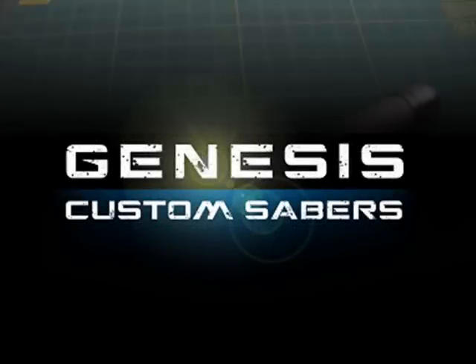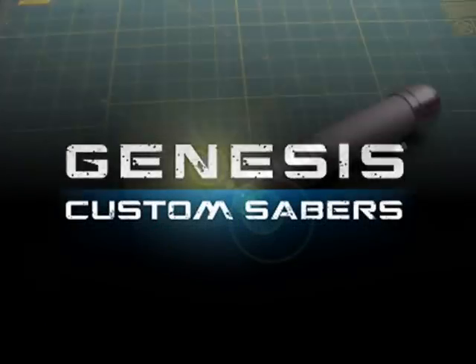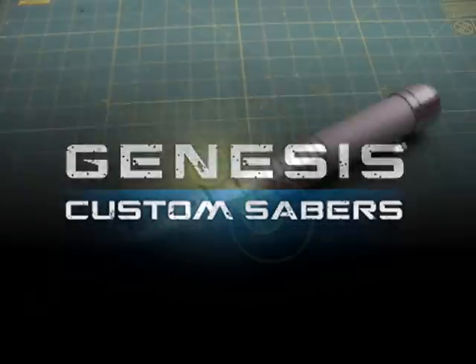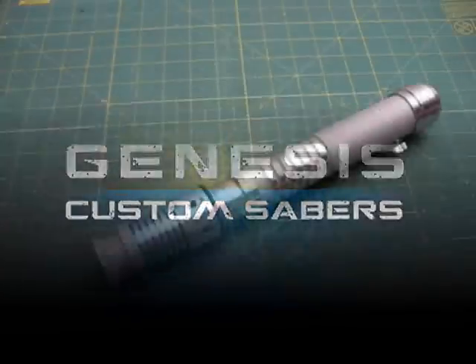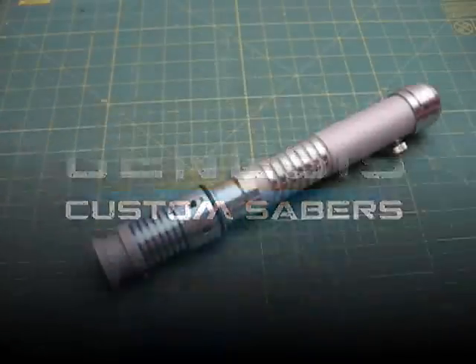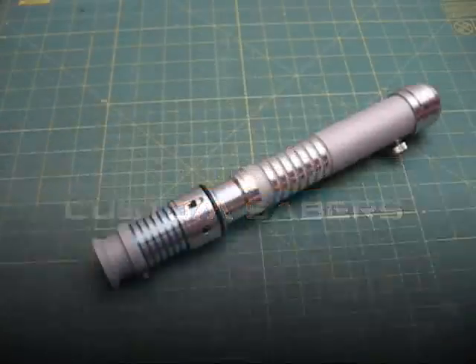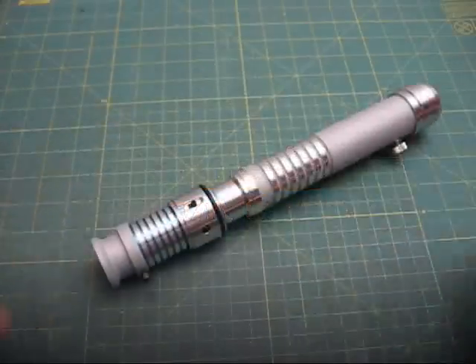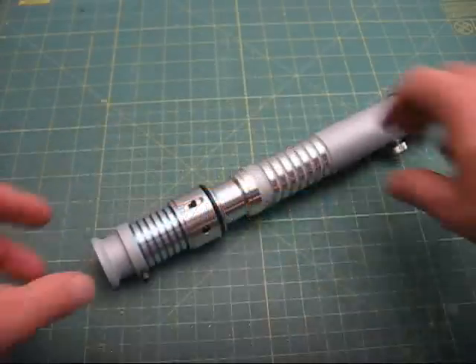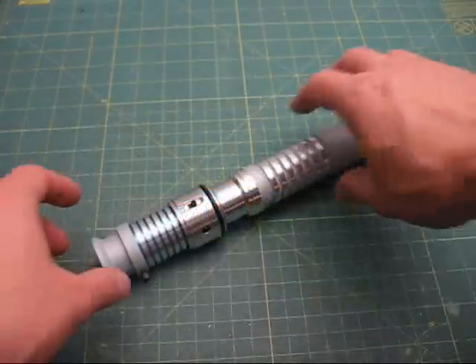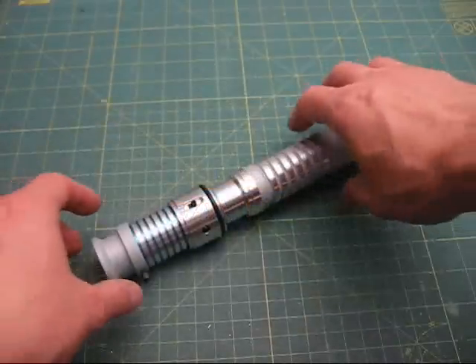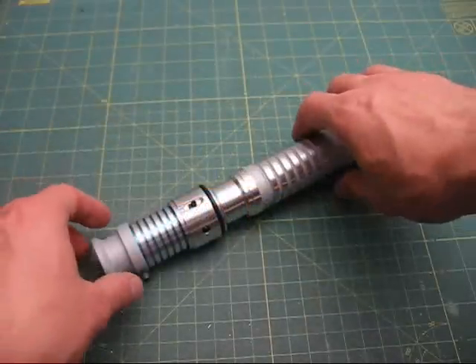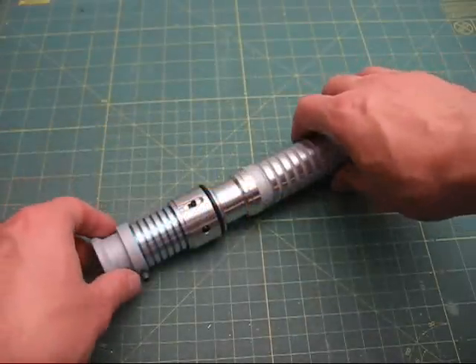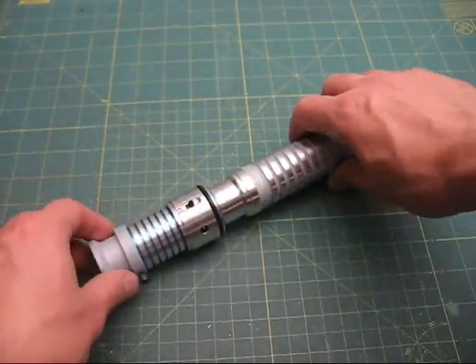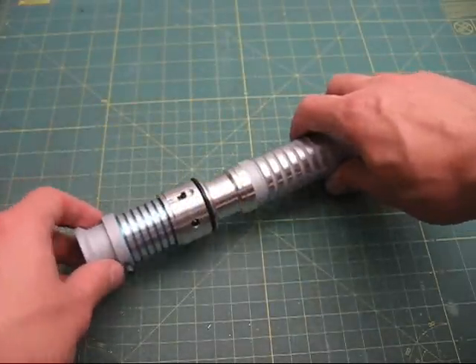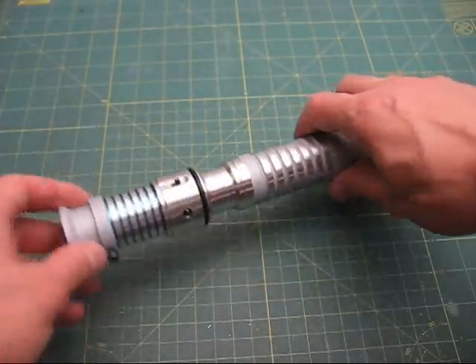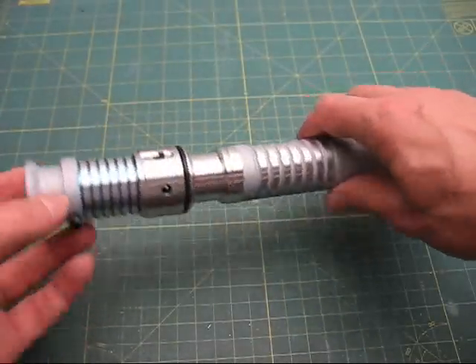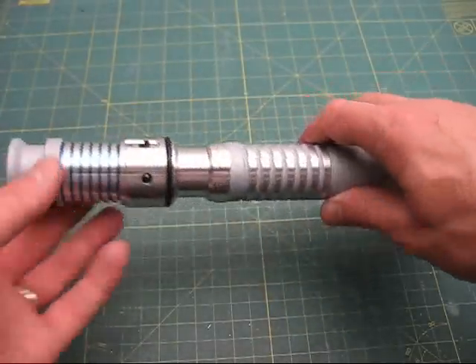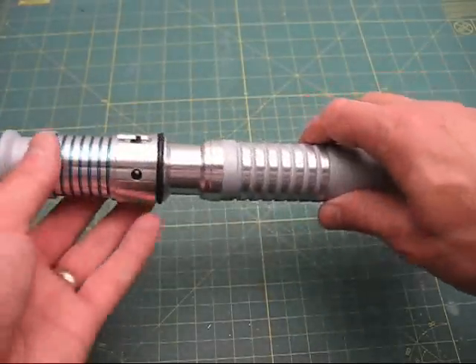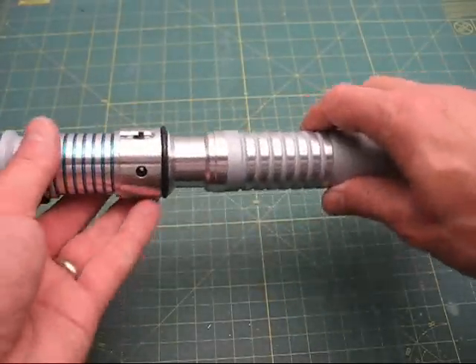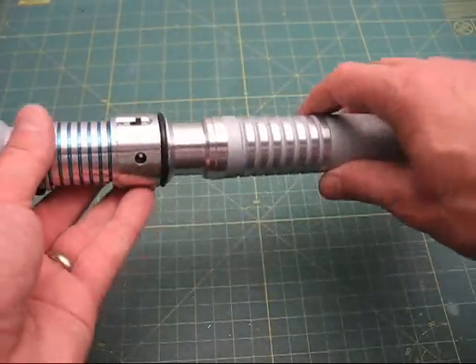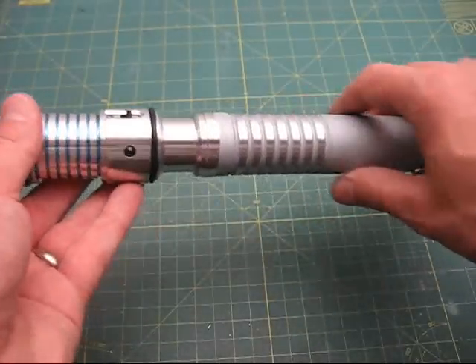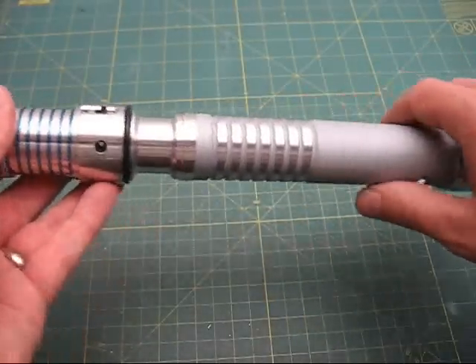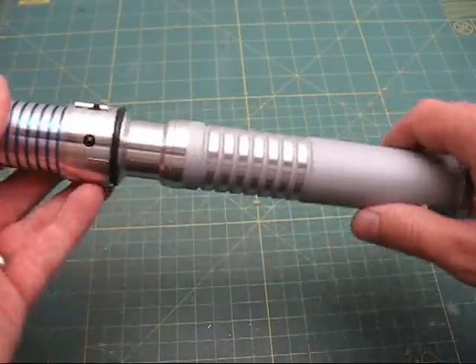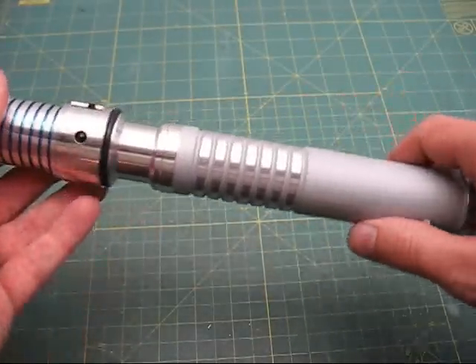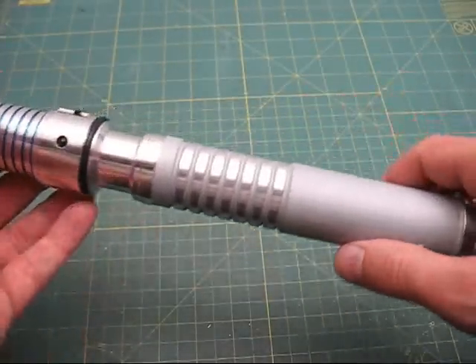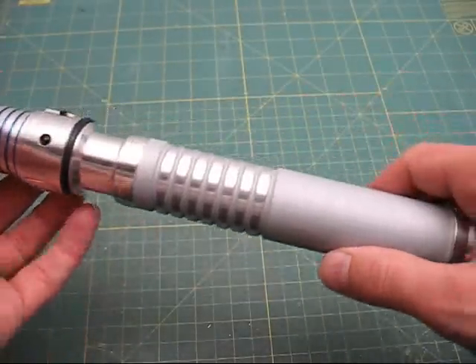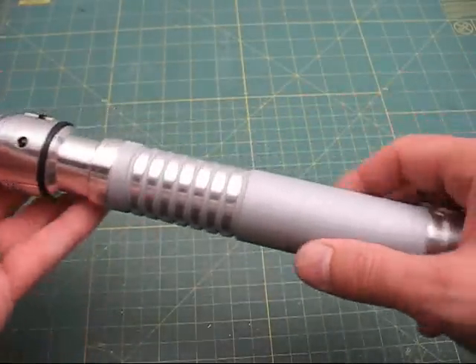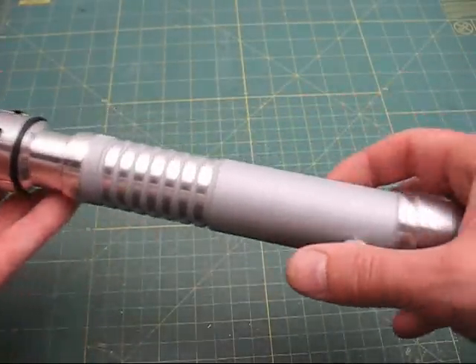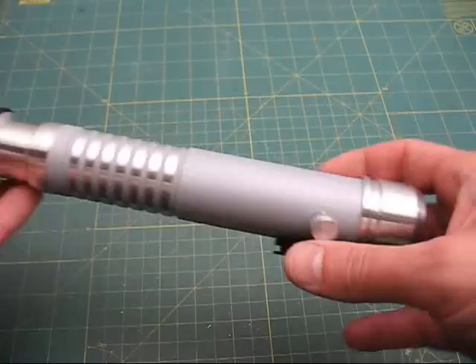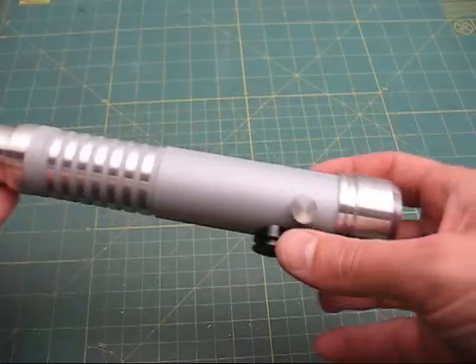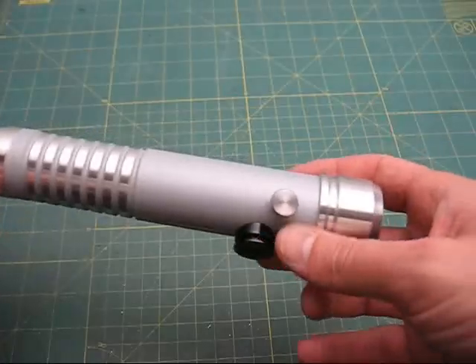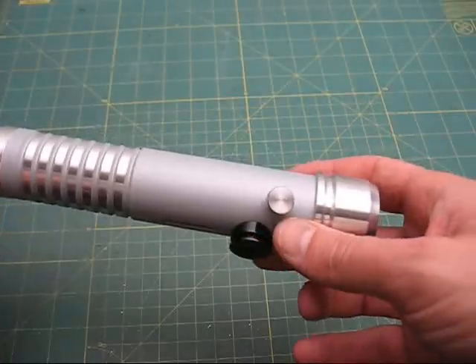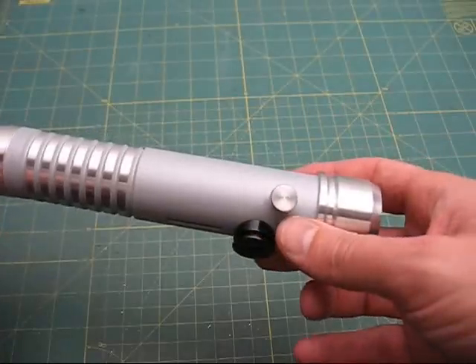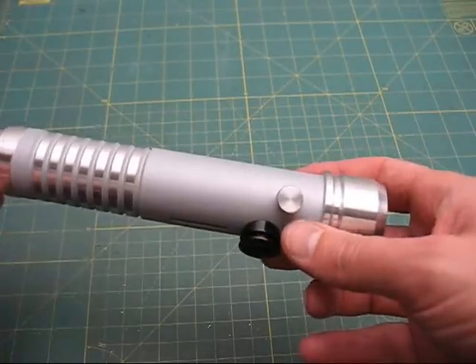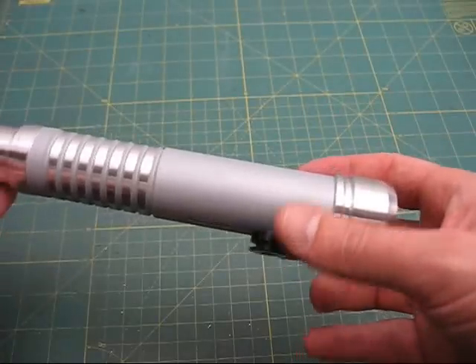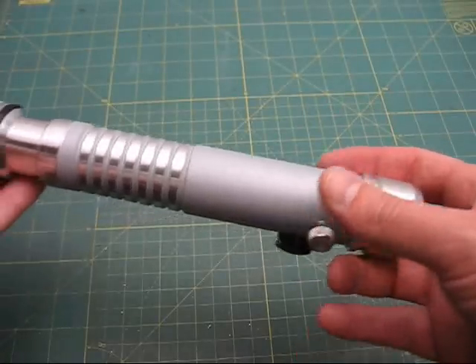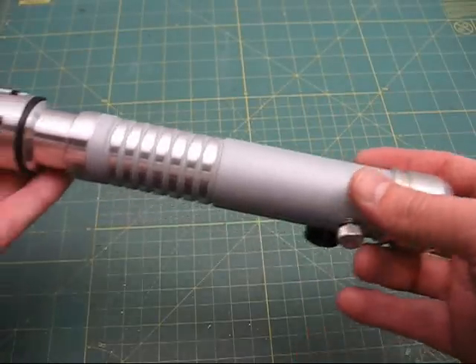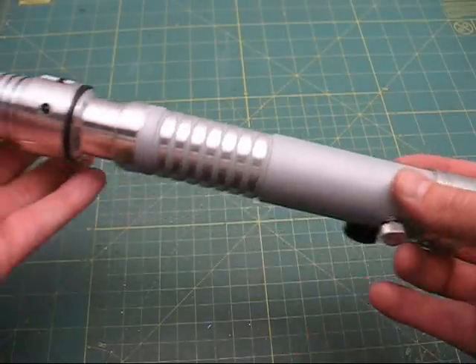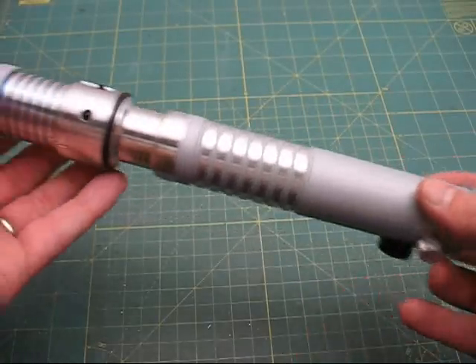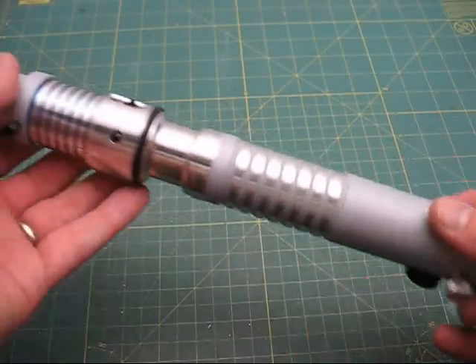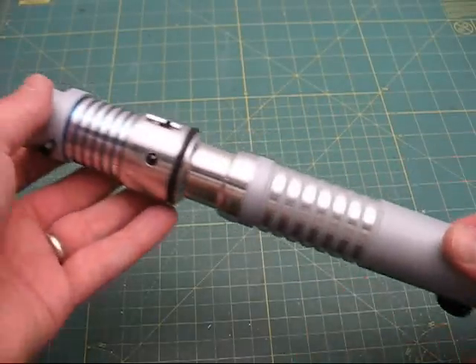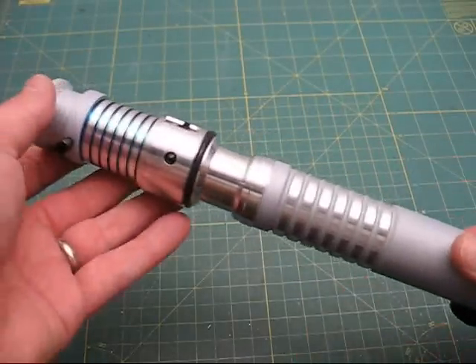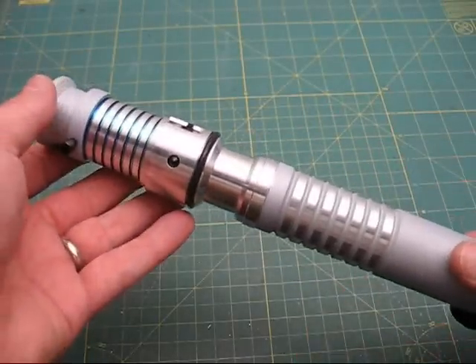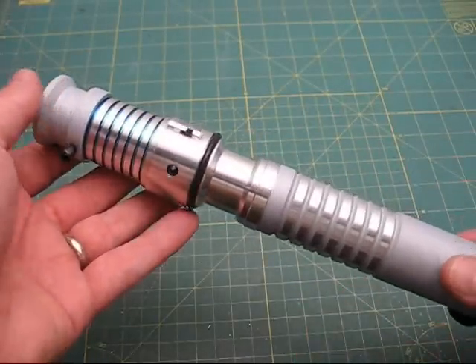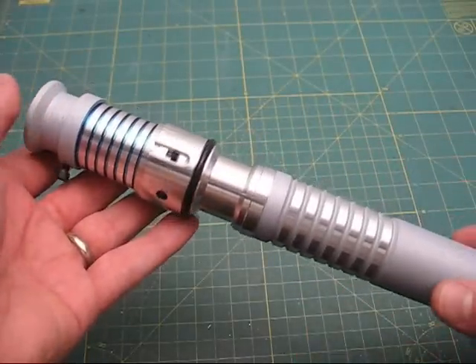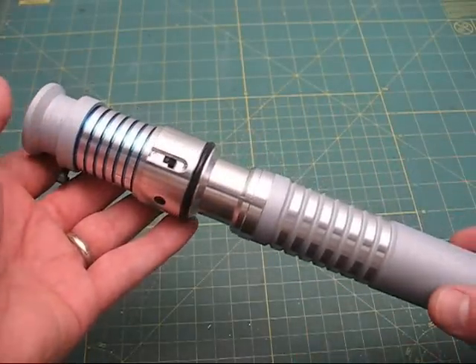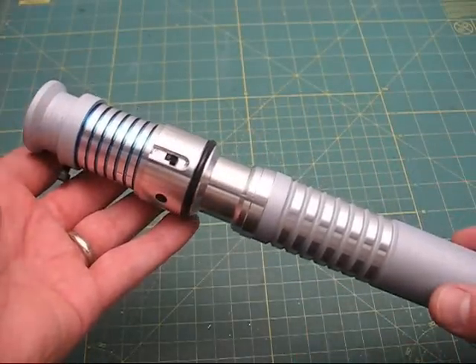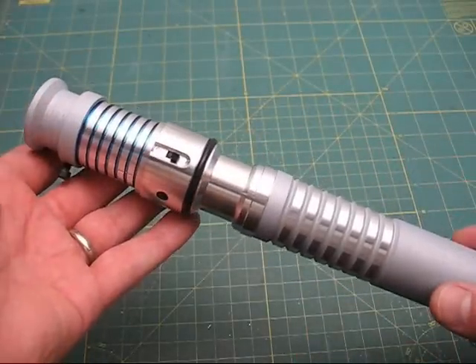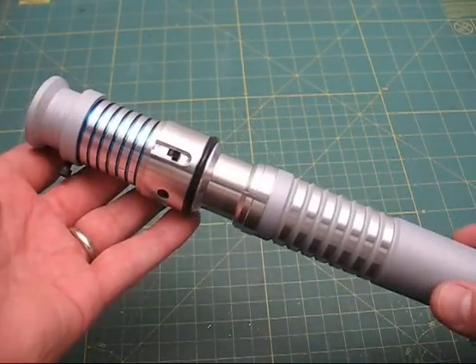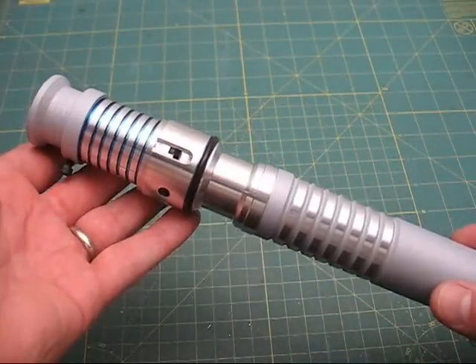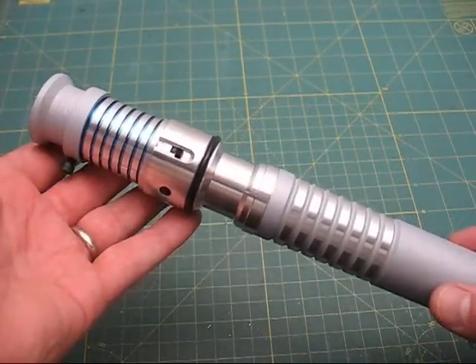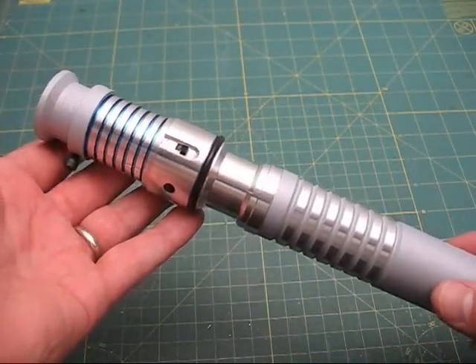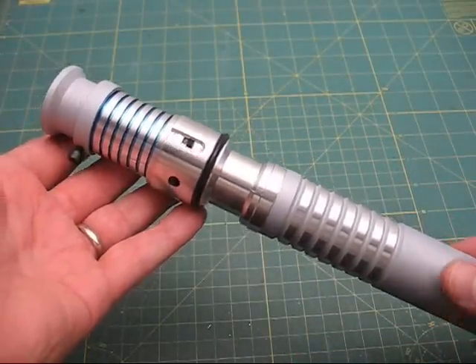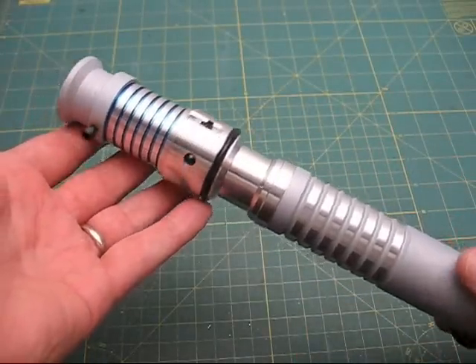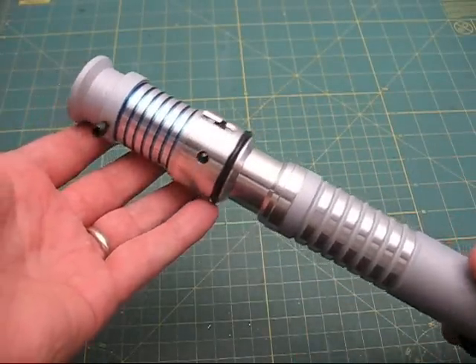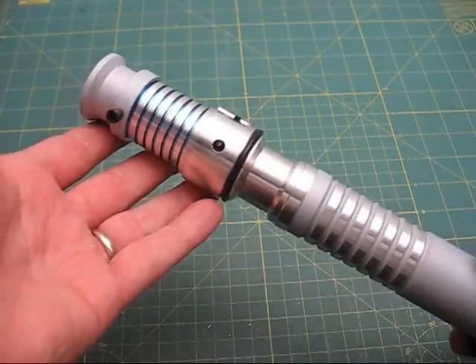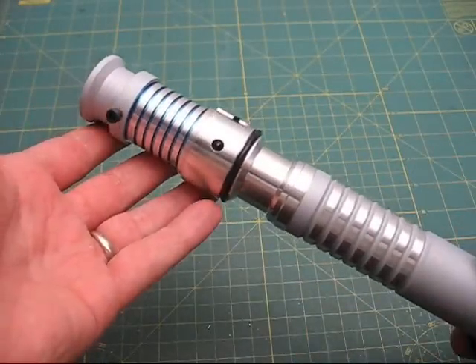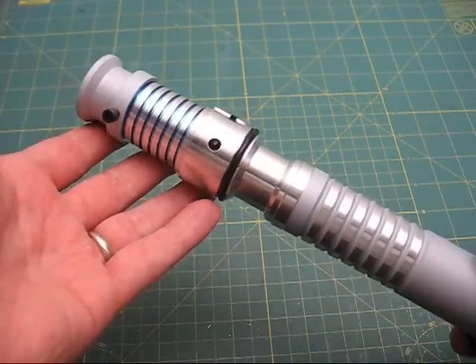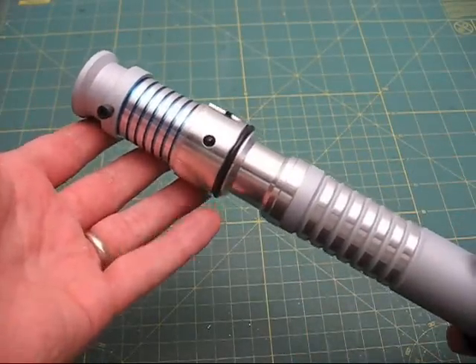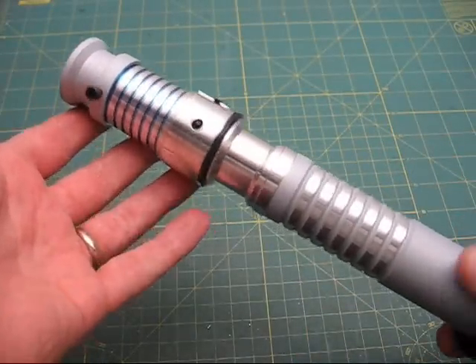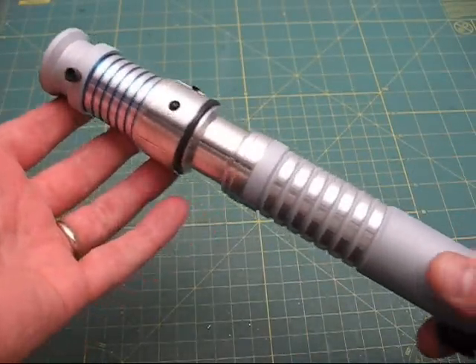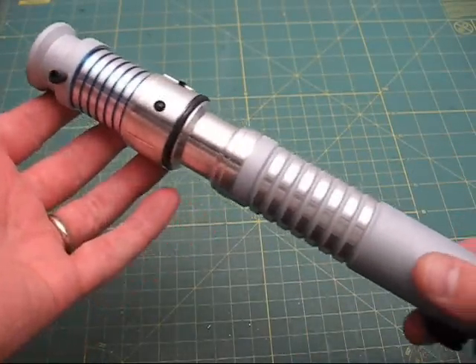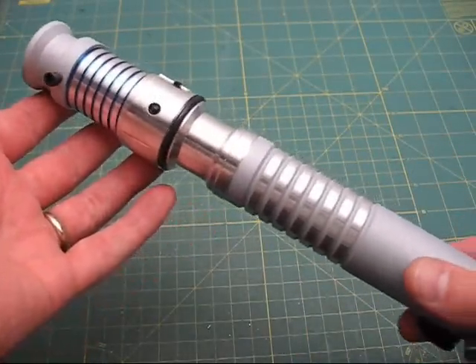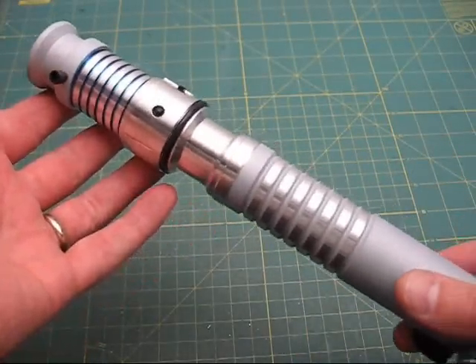Hi, welcome back to Genesis Custom Sabers. This is just a quick video to show the operation of this Ascend Saber that I've upgraded.